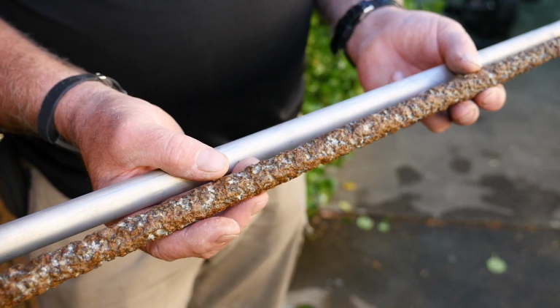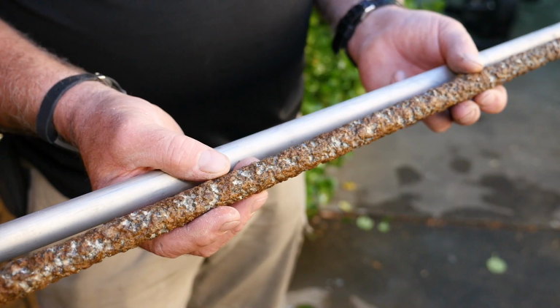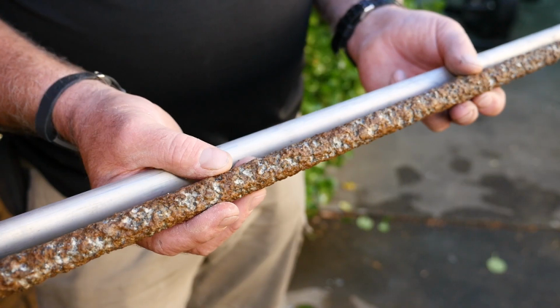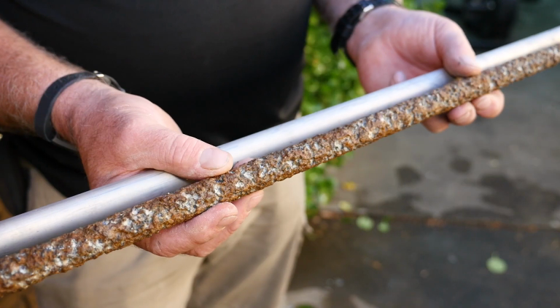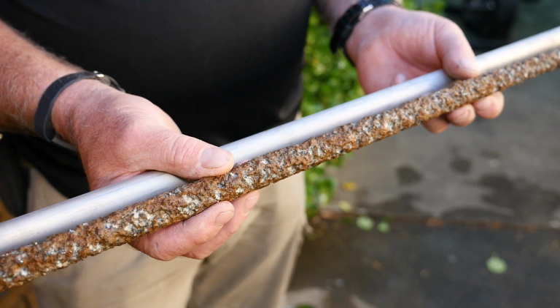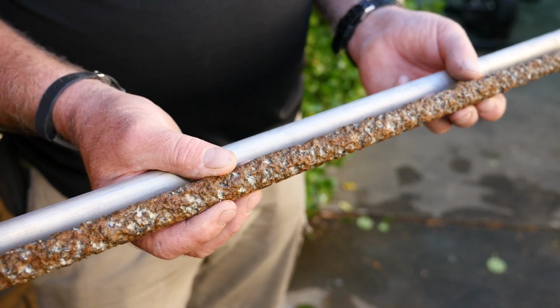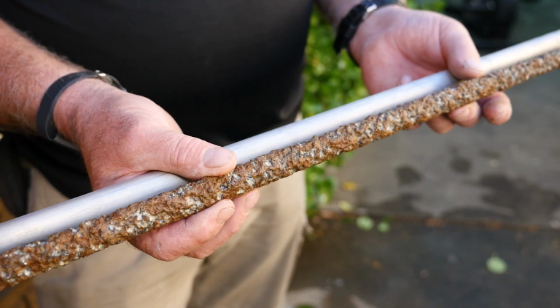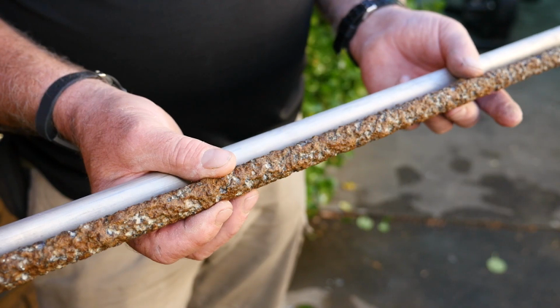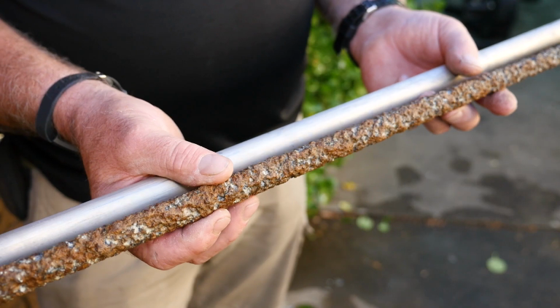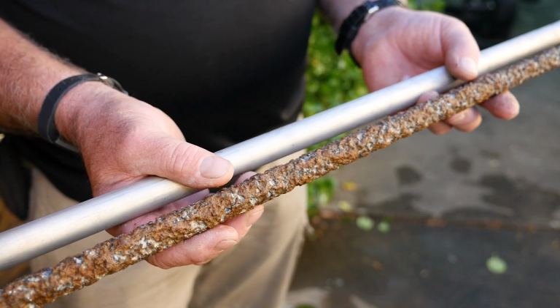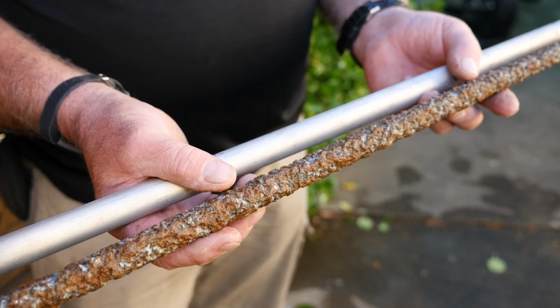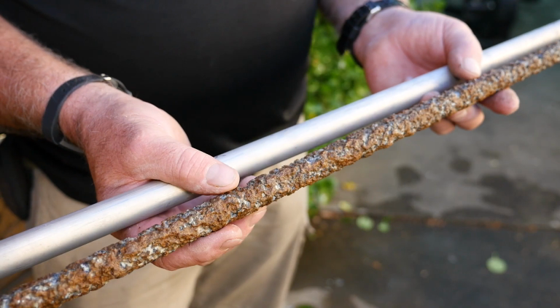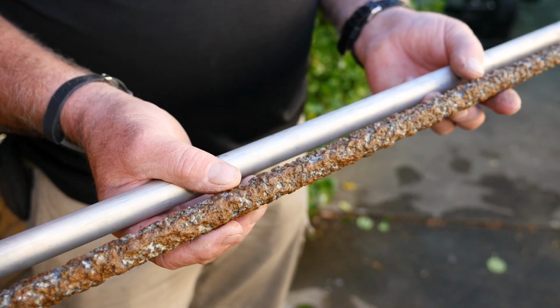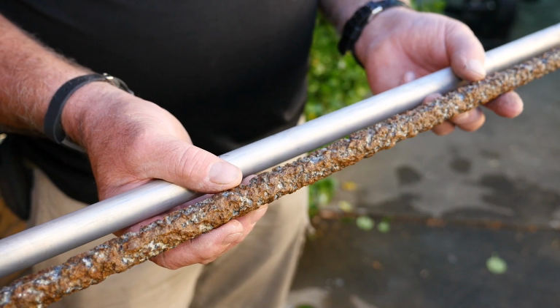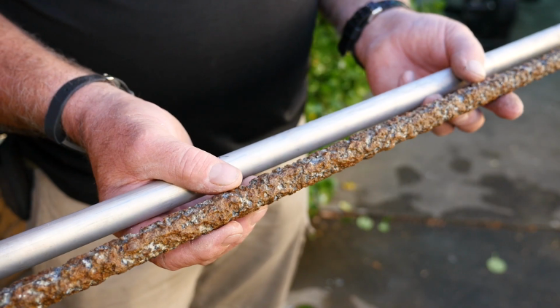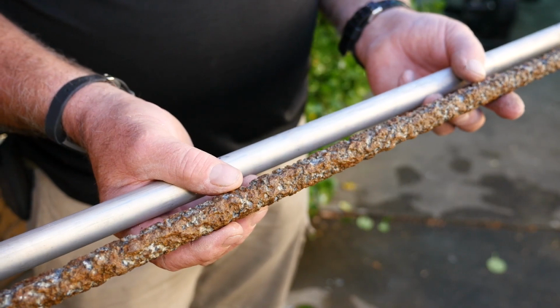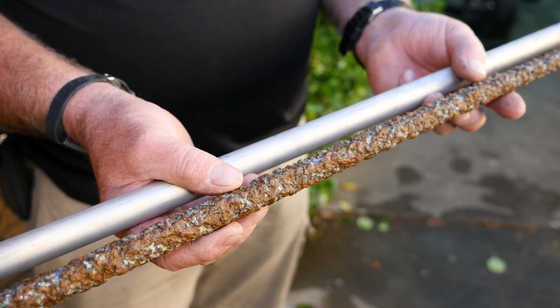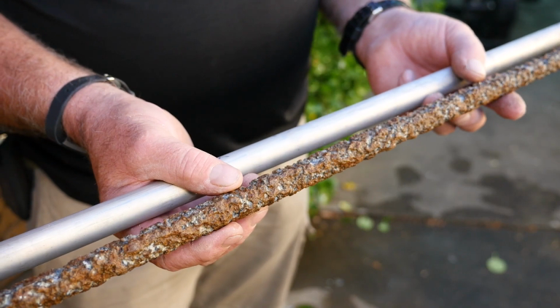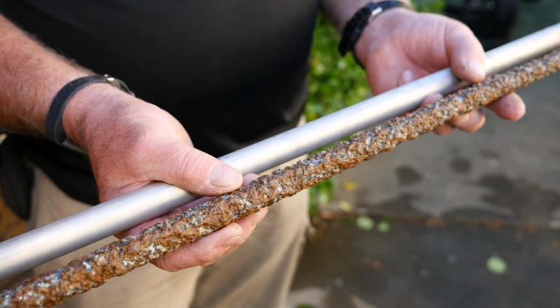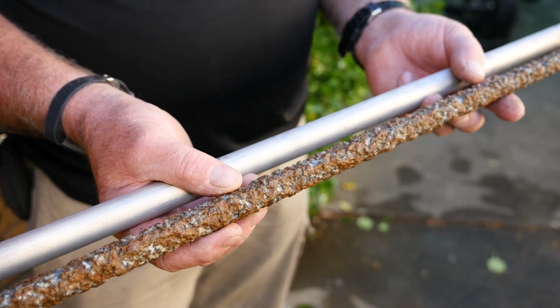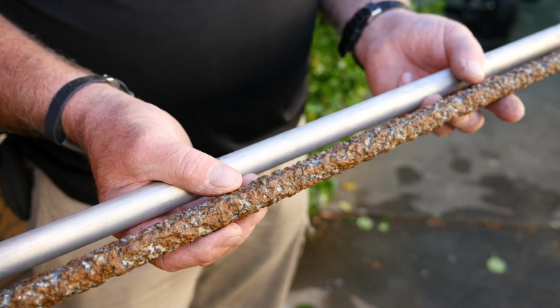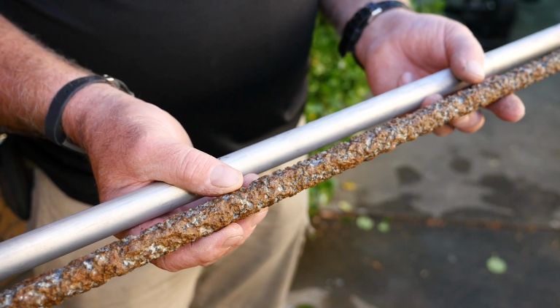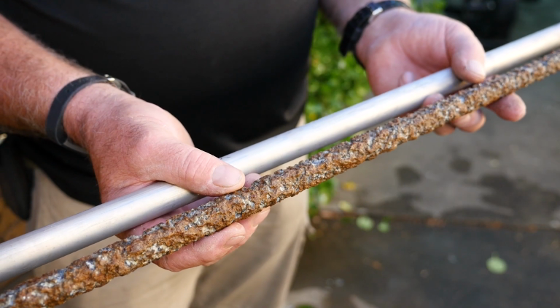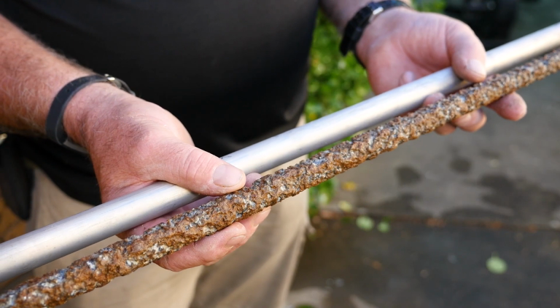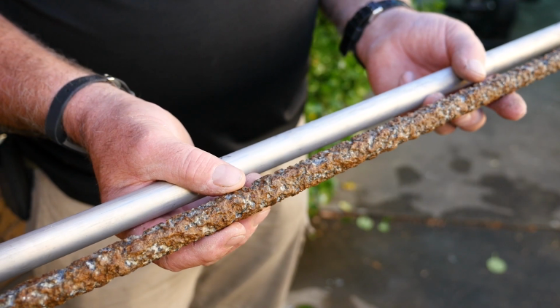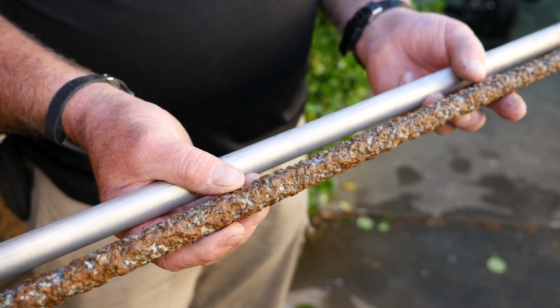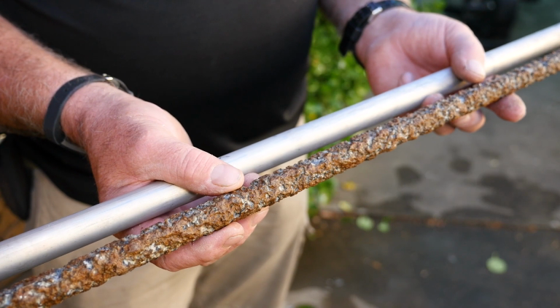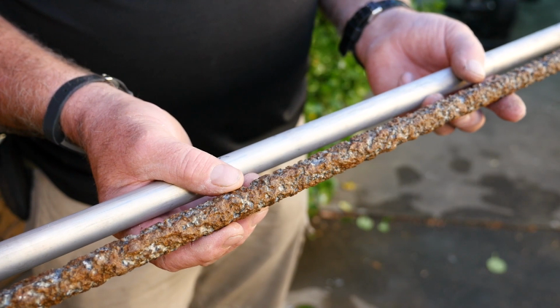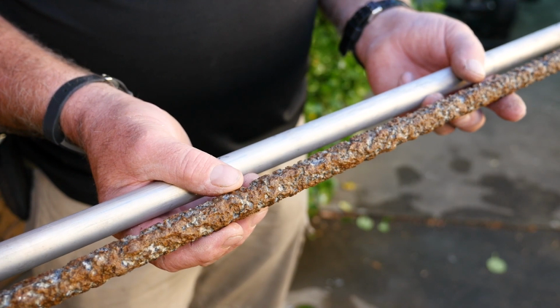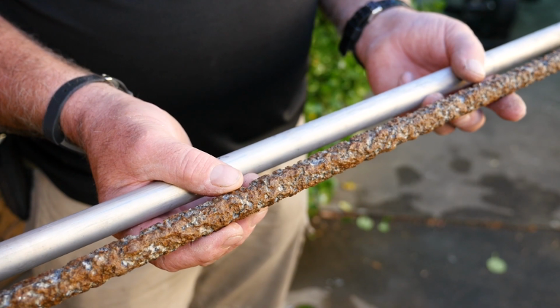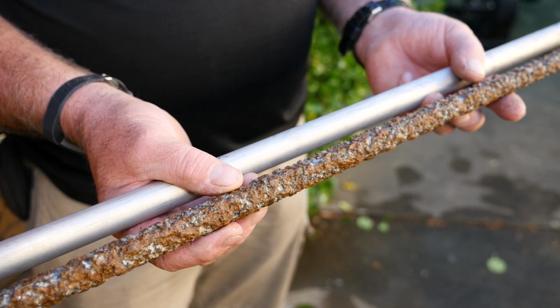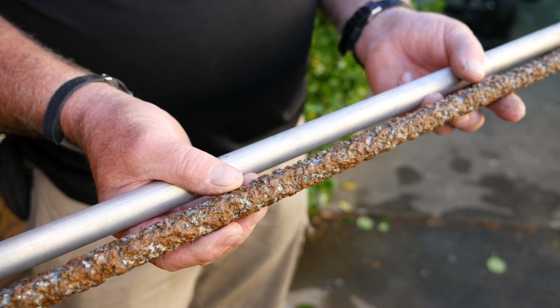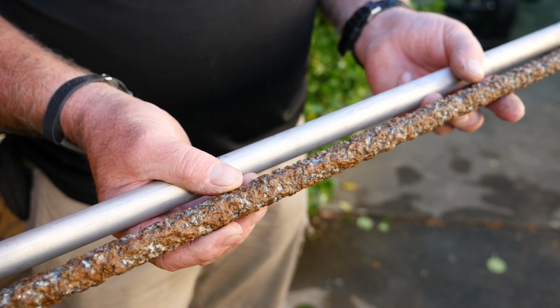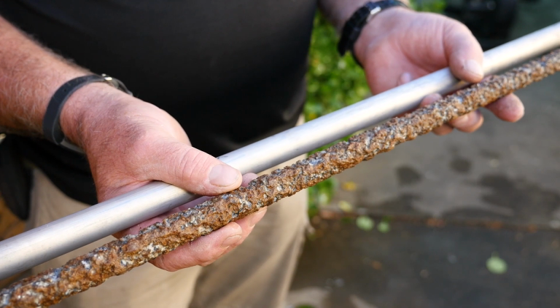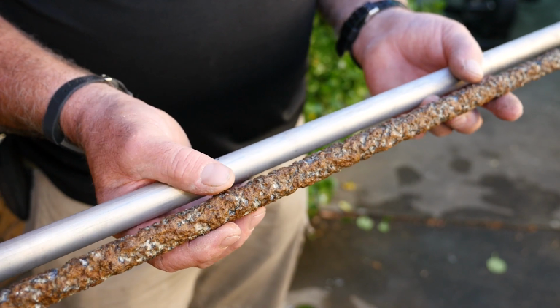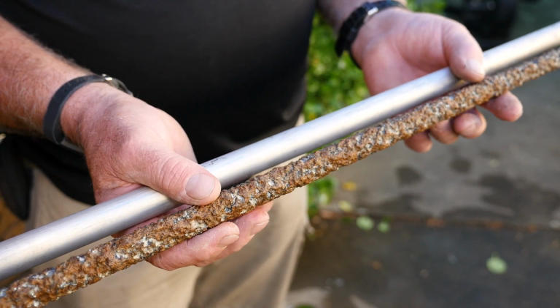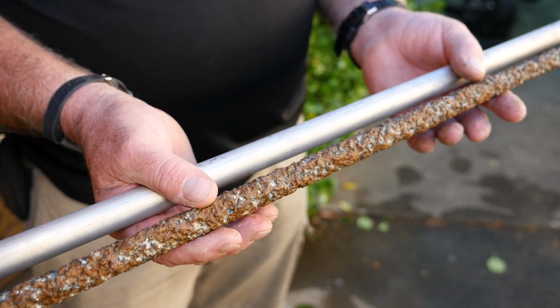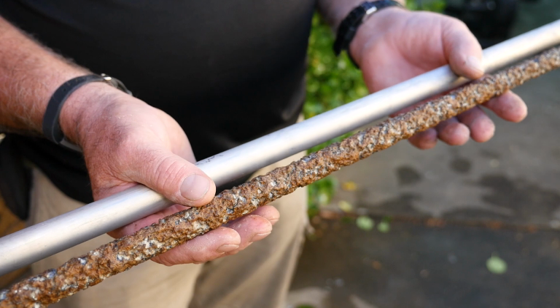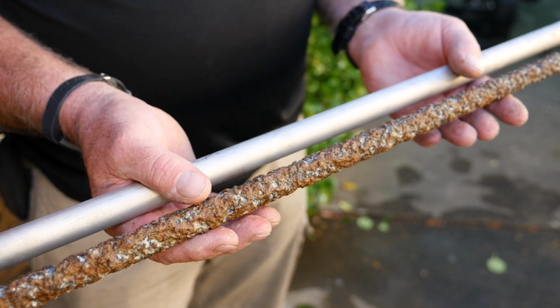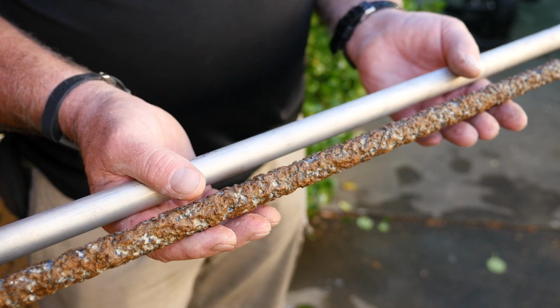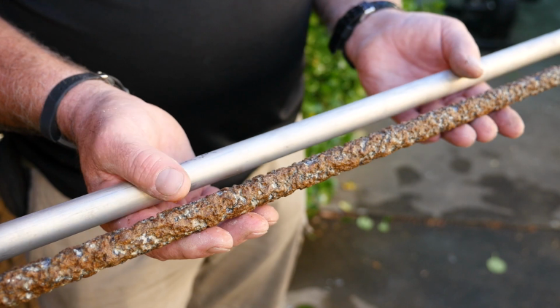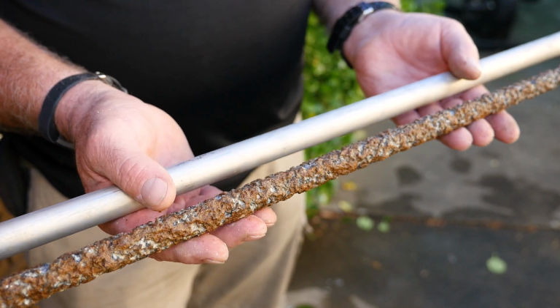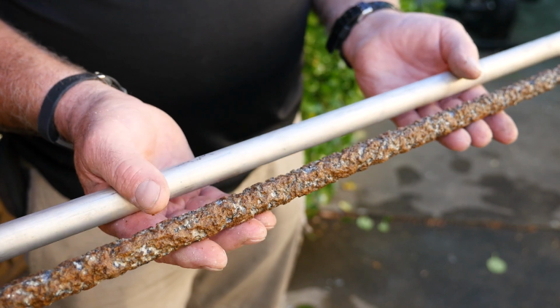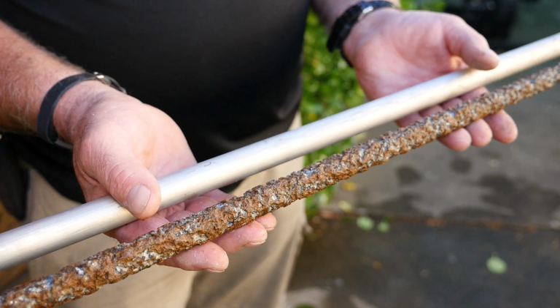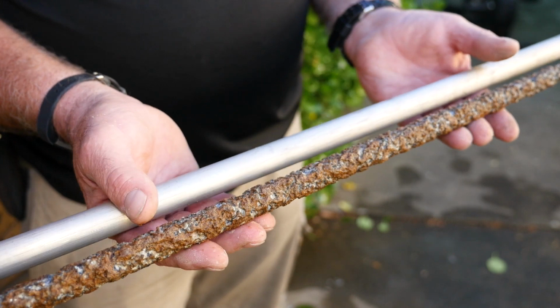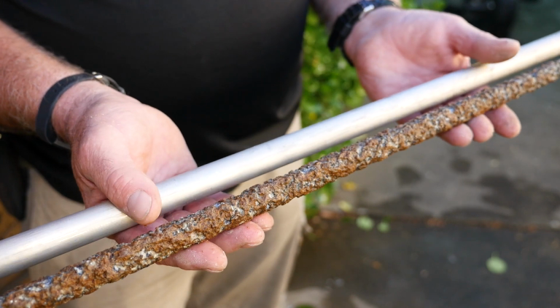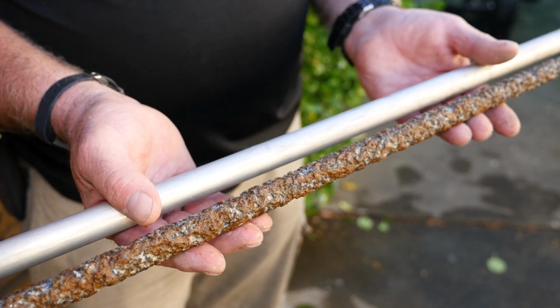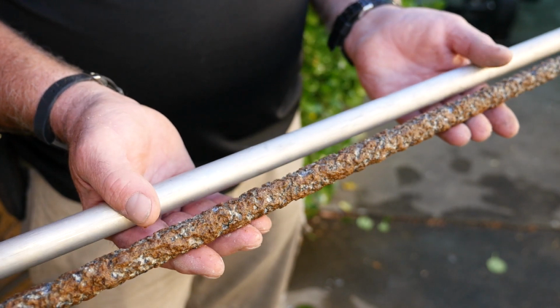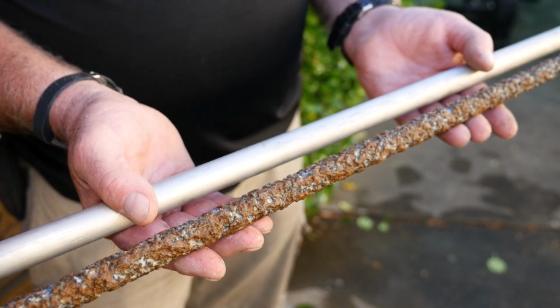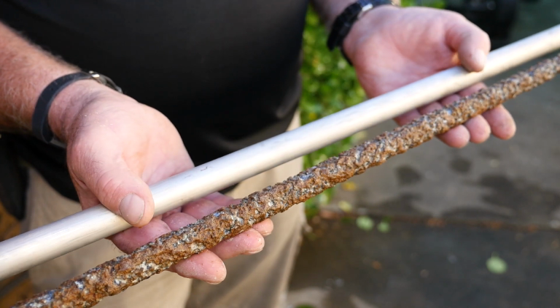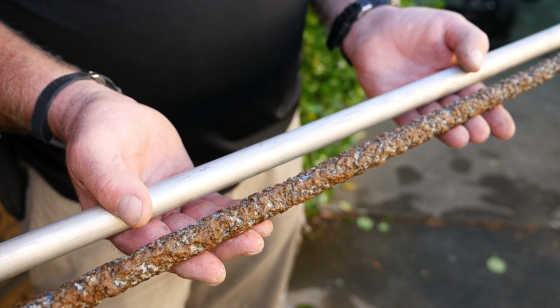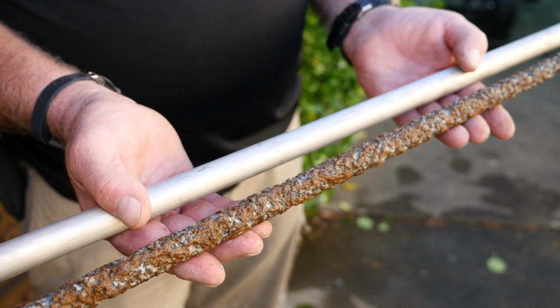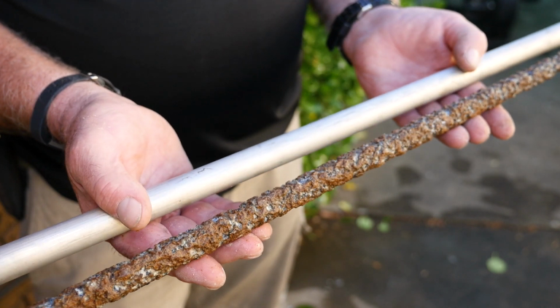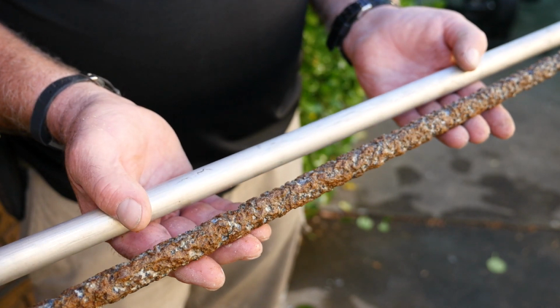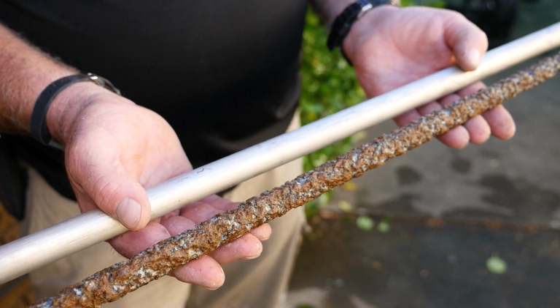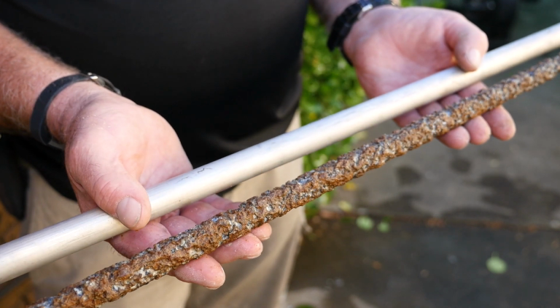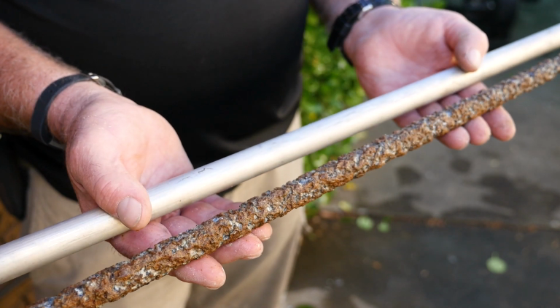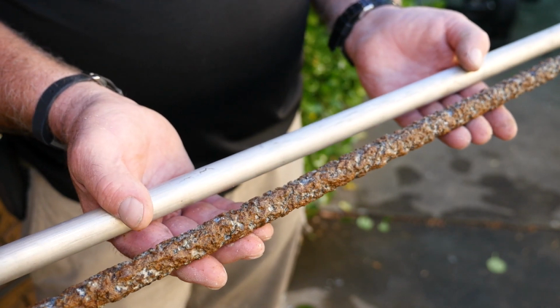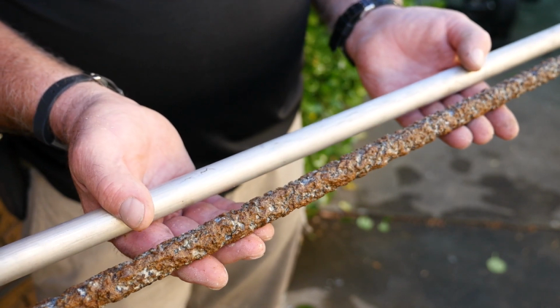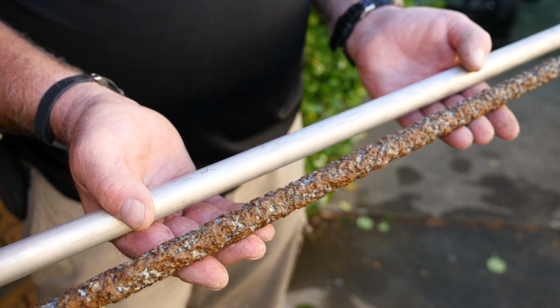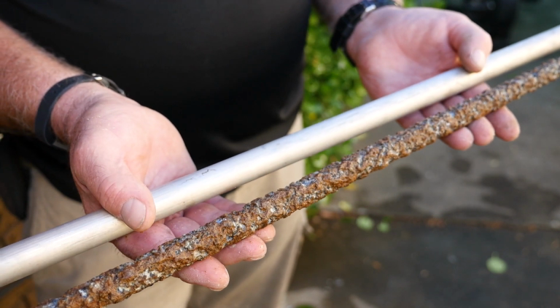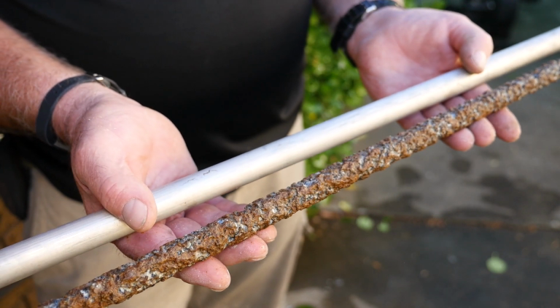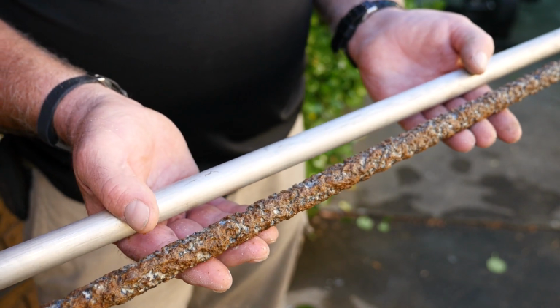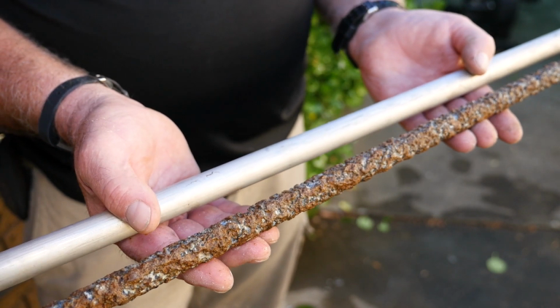Because this happens inside the tank beneath layers of steel and insulation, you won't know it's happening, so regular inspections are crucial.